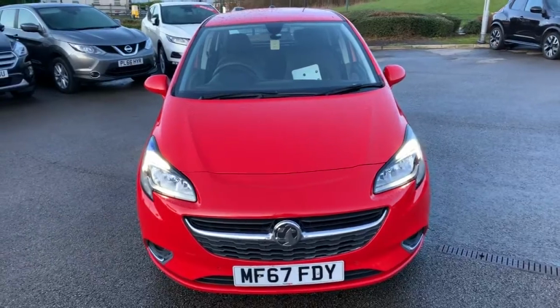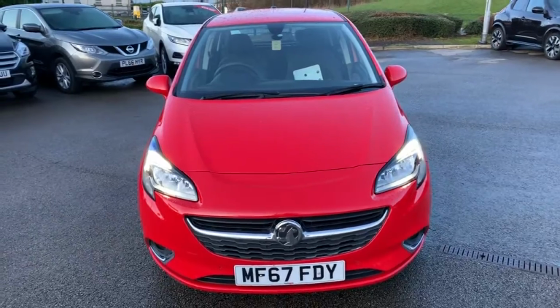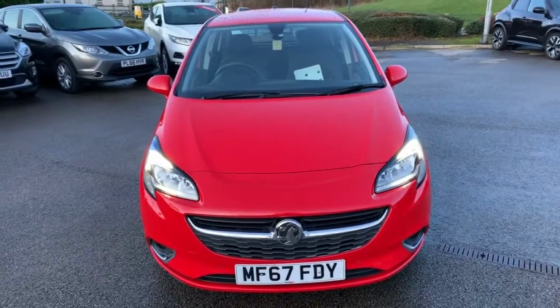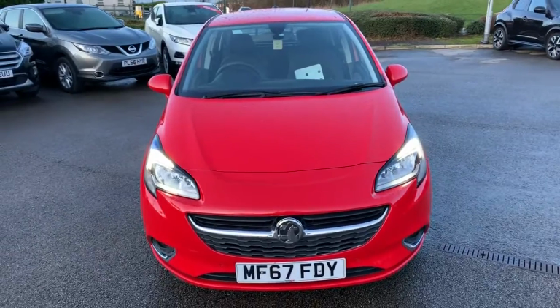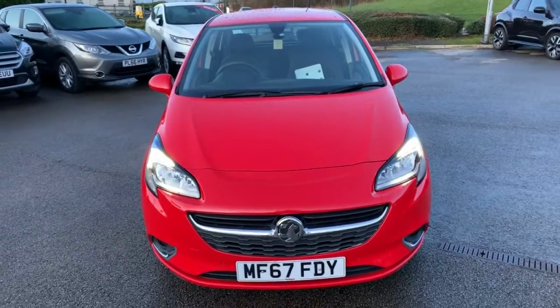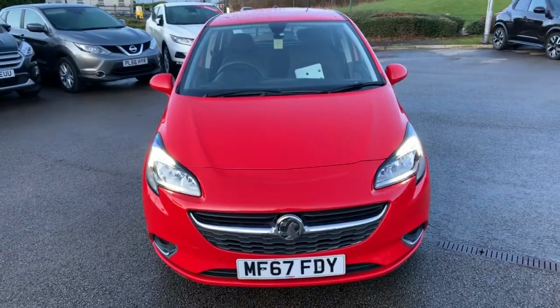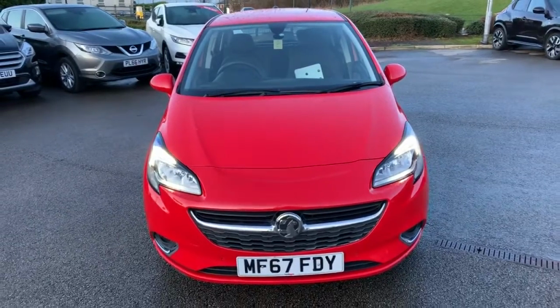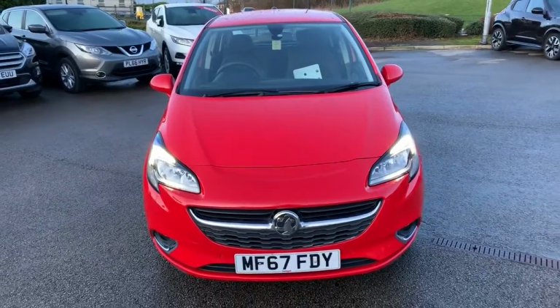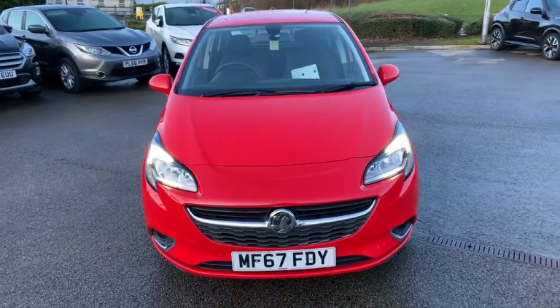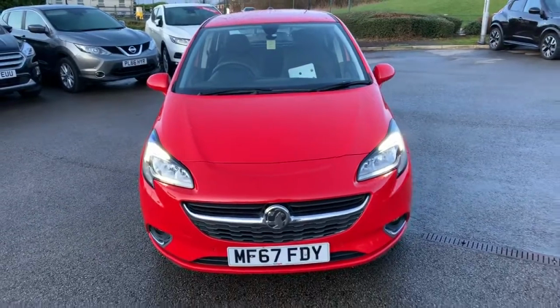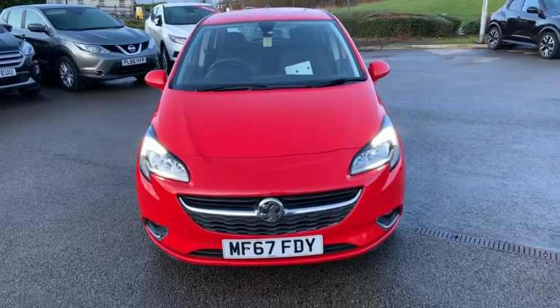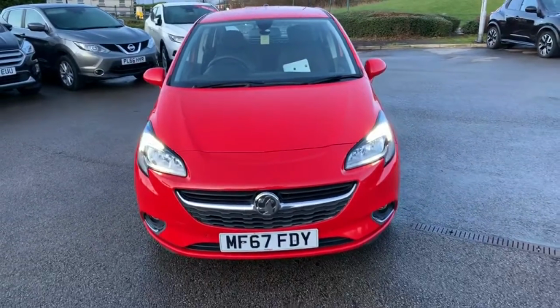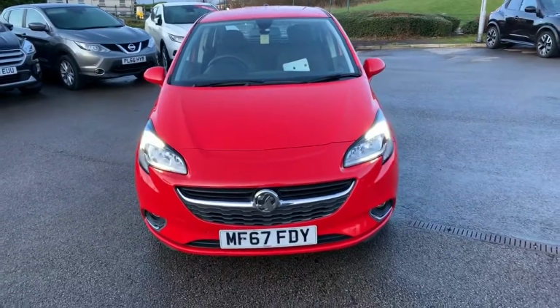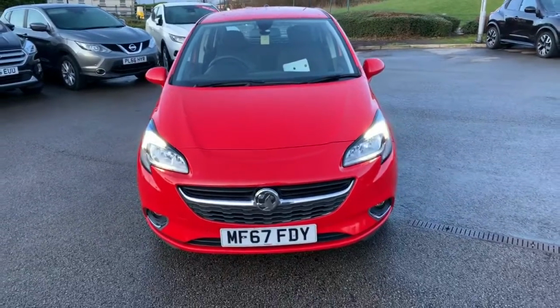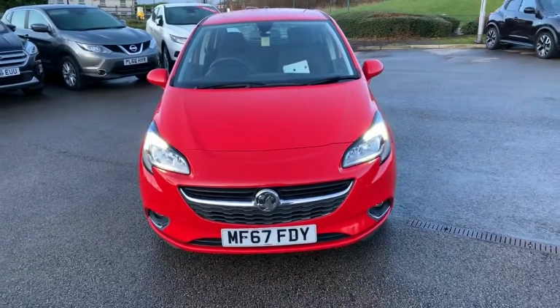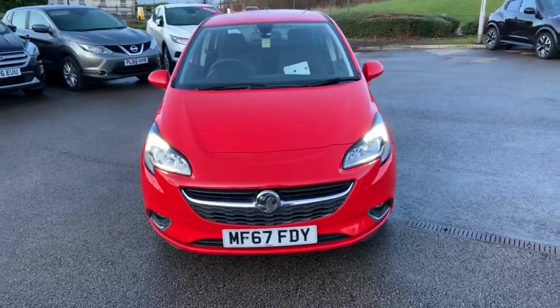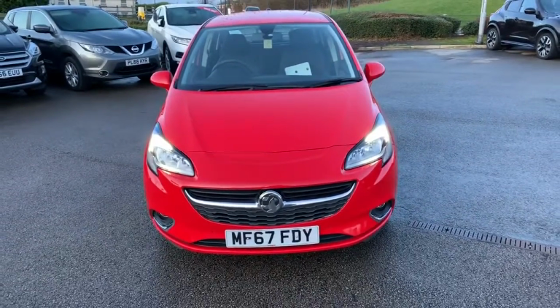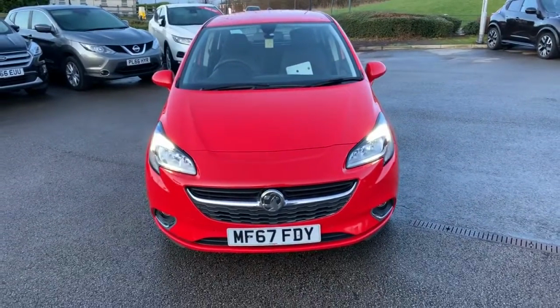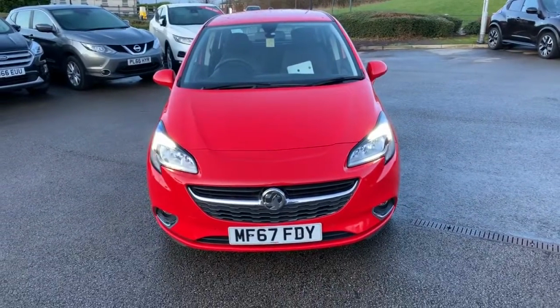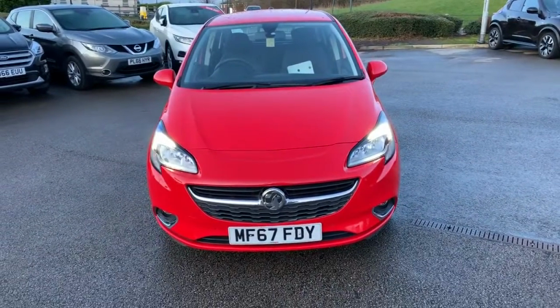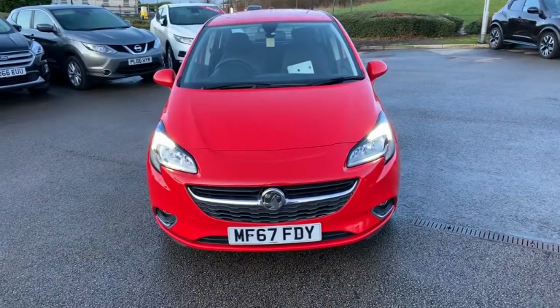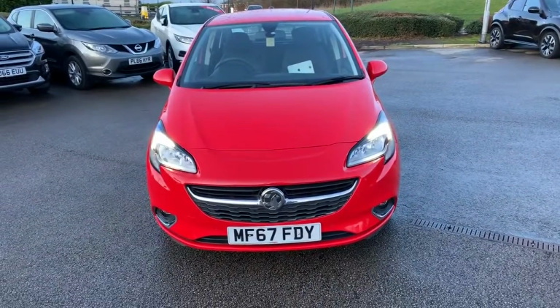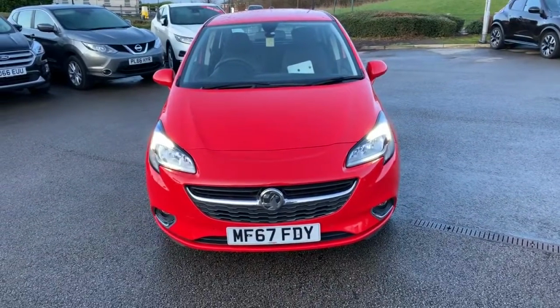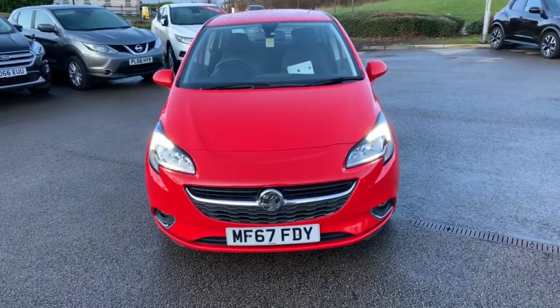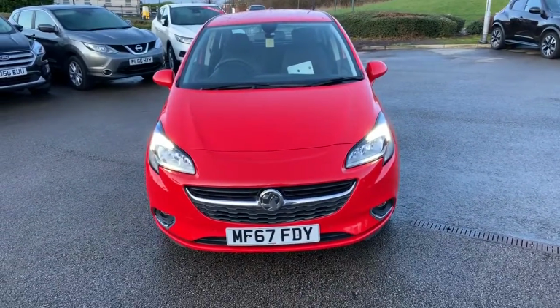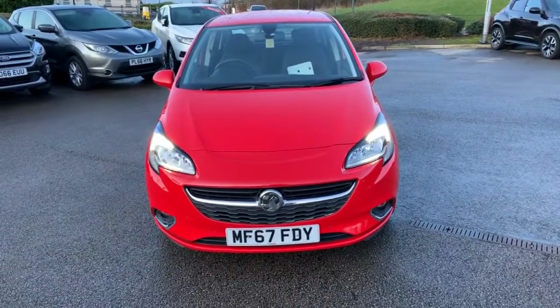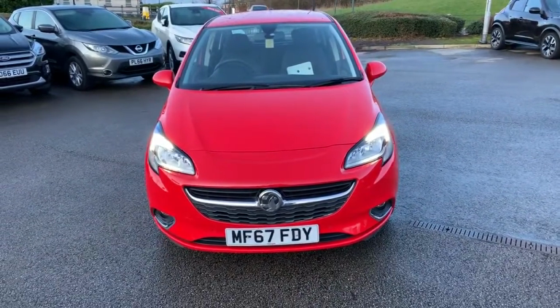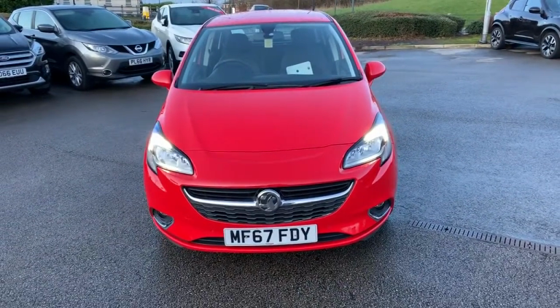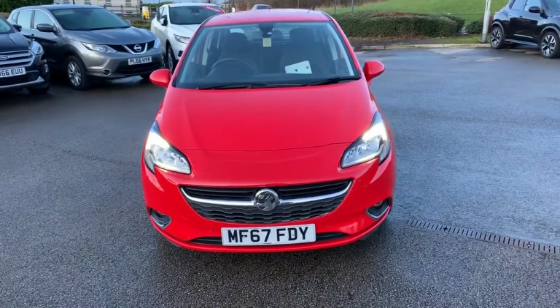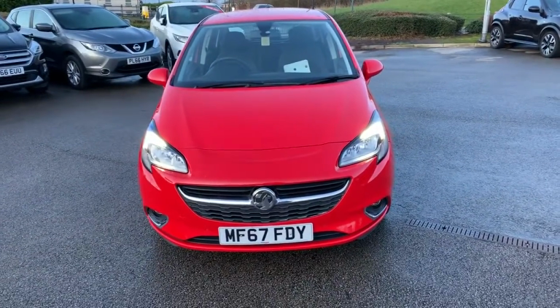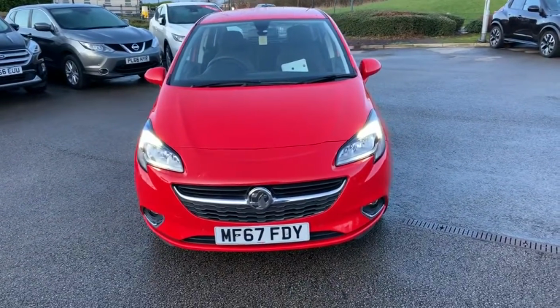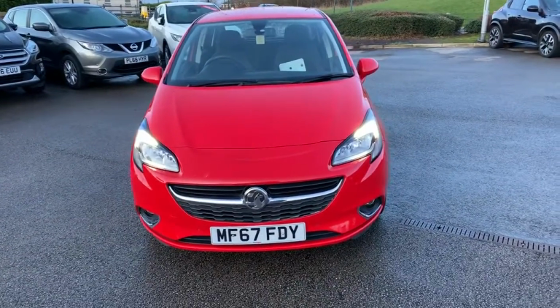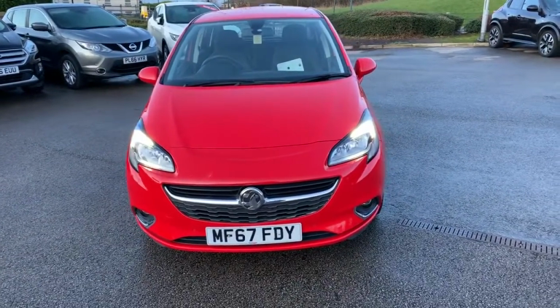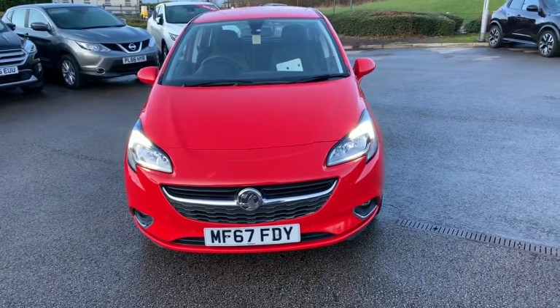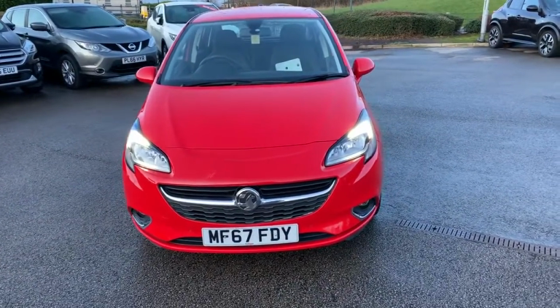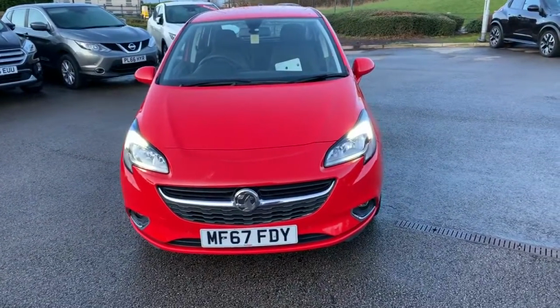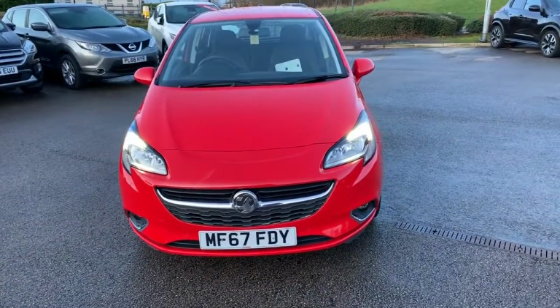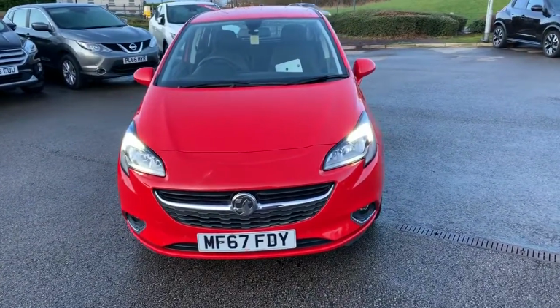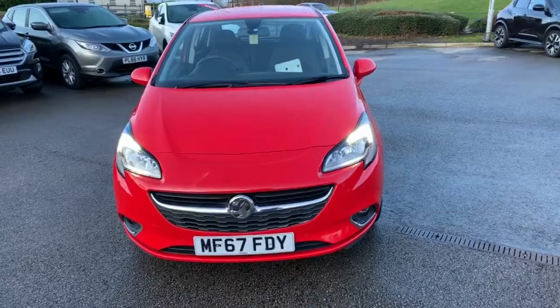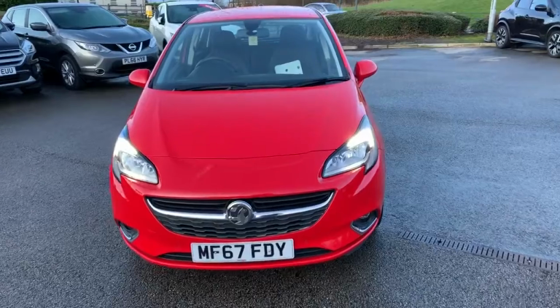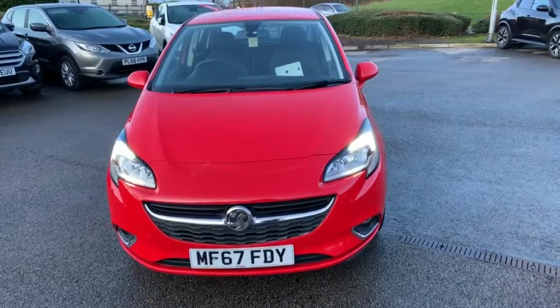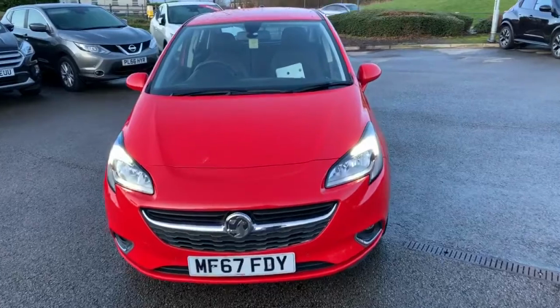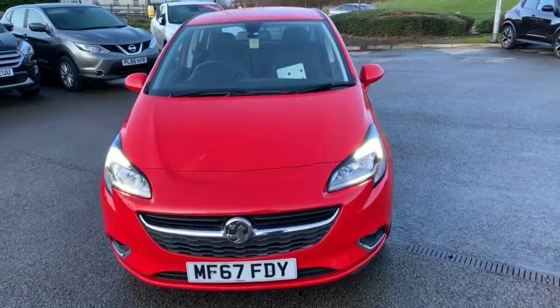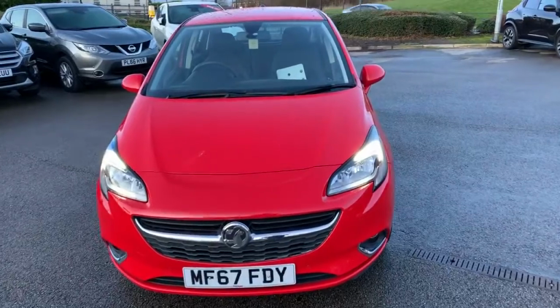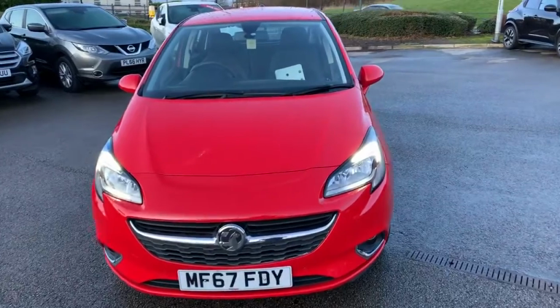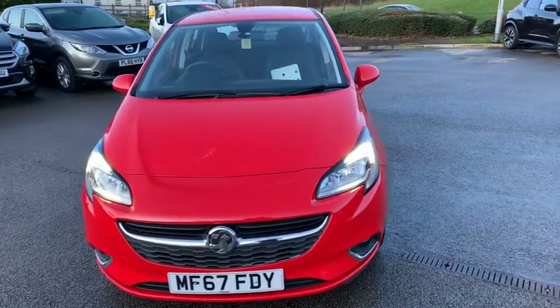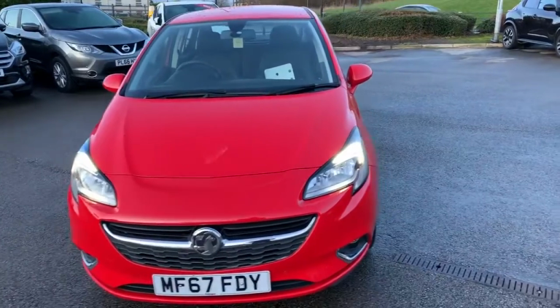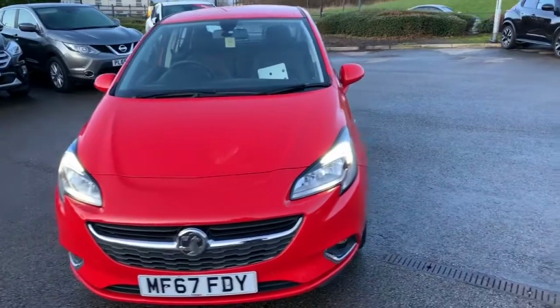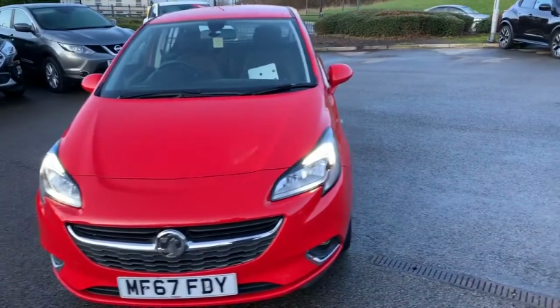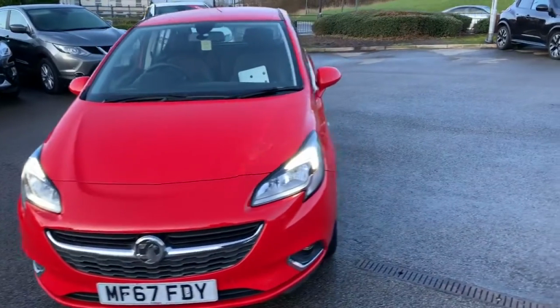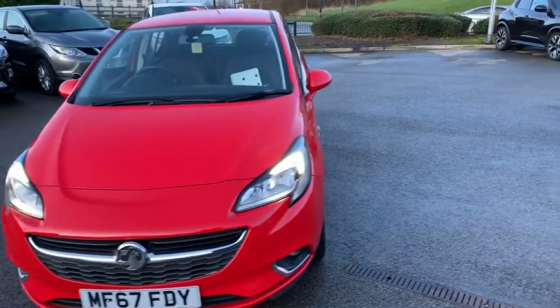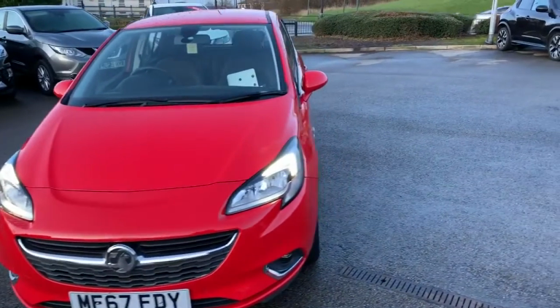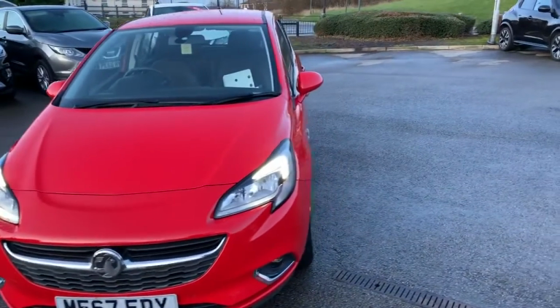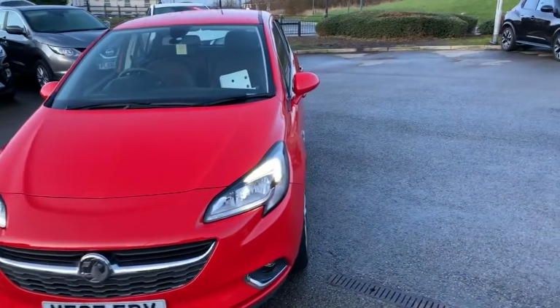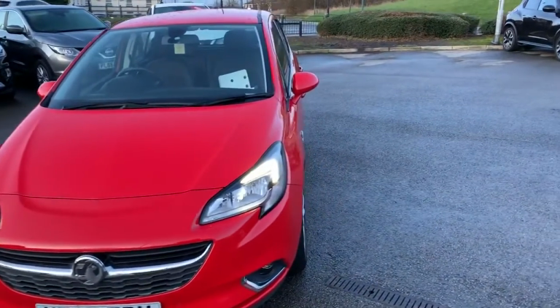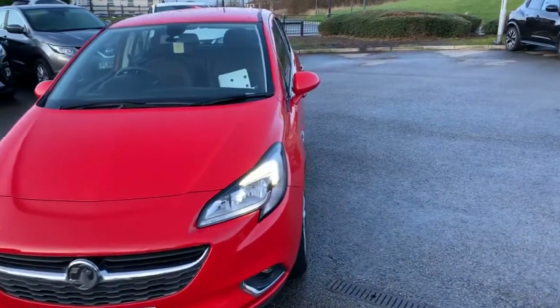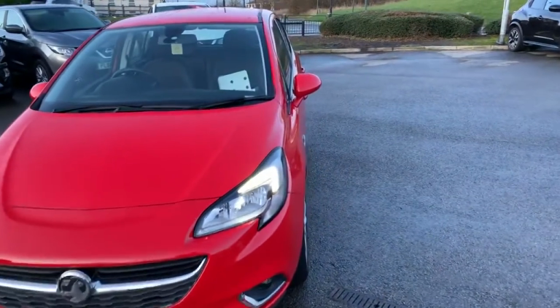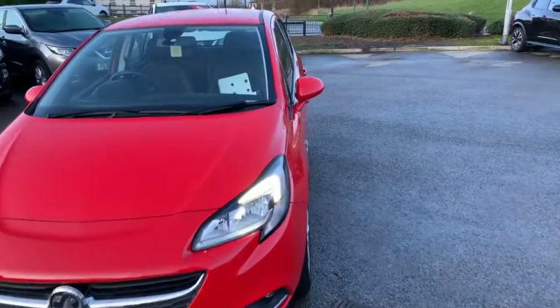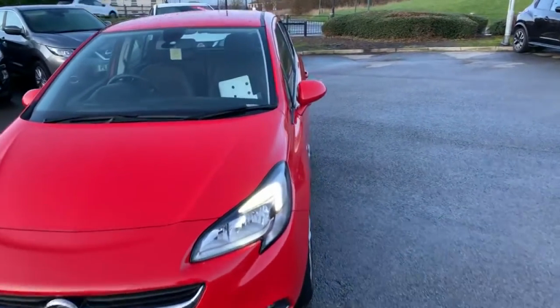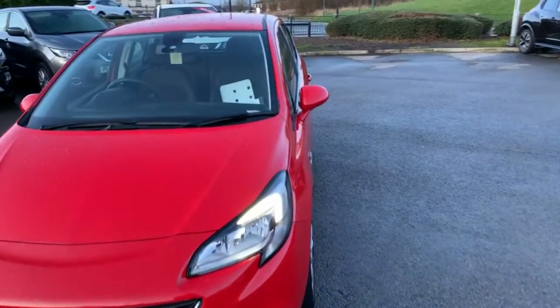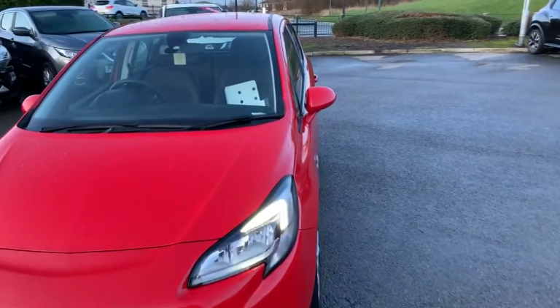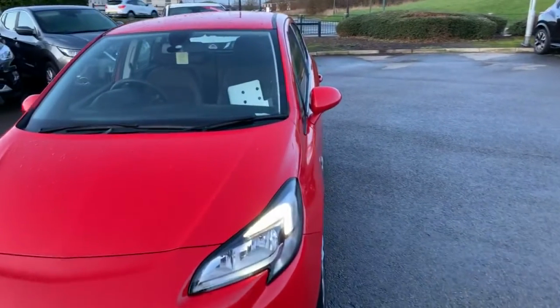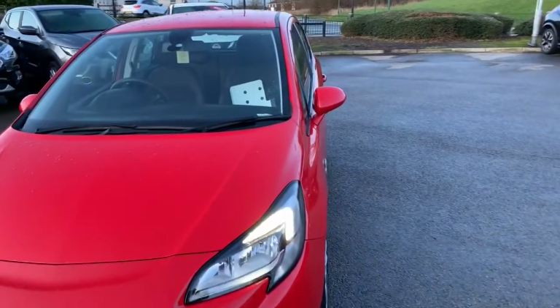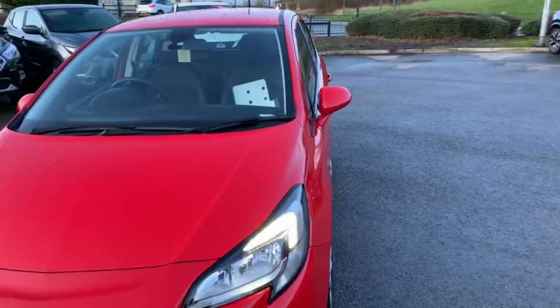Hi guys, welcome to today's video. We are at Pentagon Vauxhall in Oldham and today's vehicle is this Vauxhall Corsa. So we're going to have a walk around, we're going to highlight some features and then do the same for you on the inside.